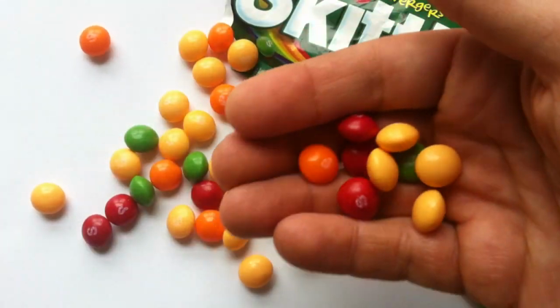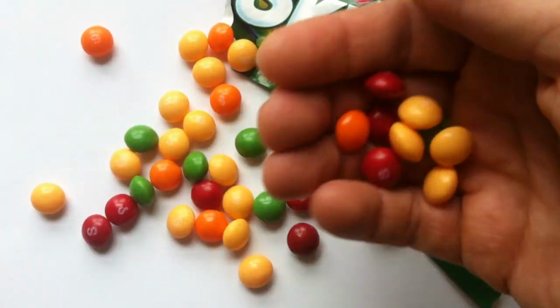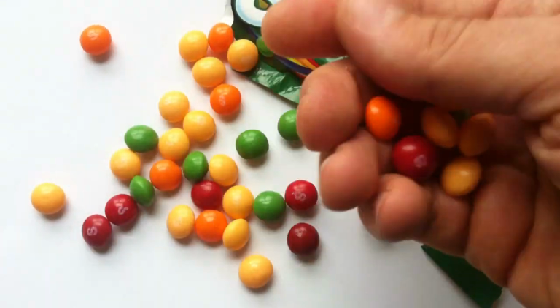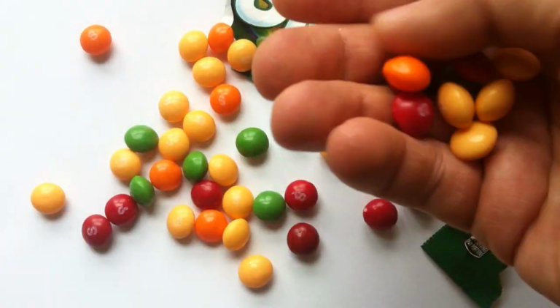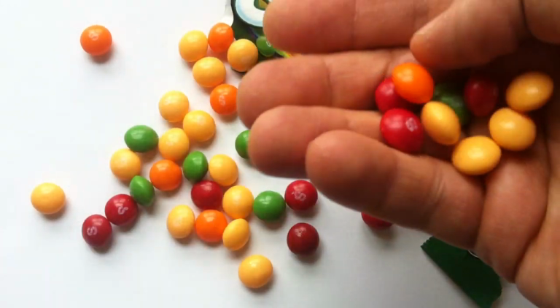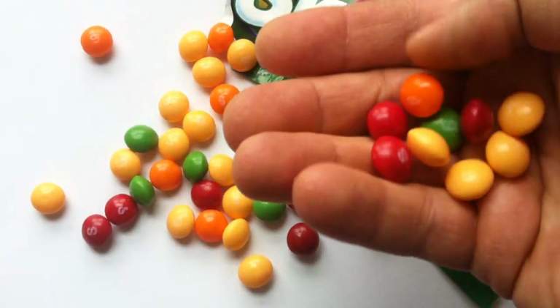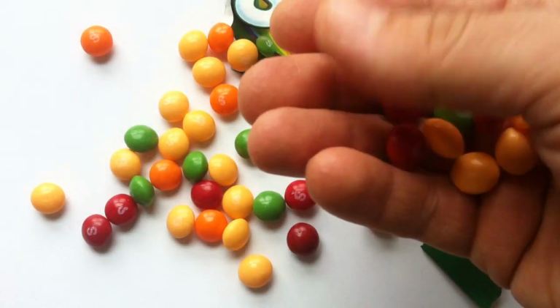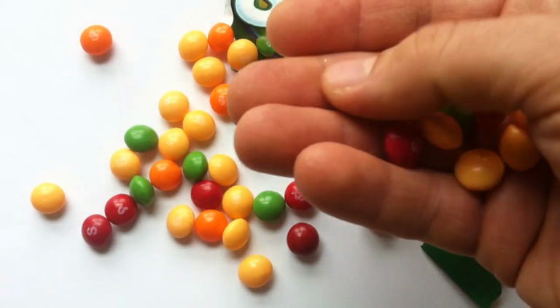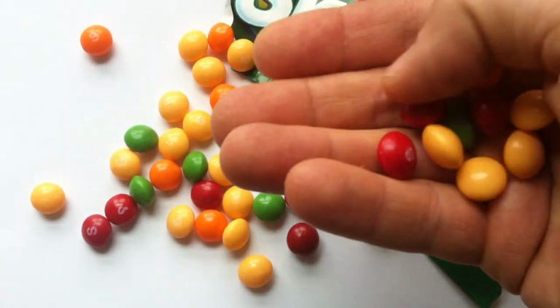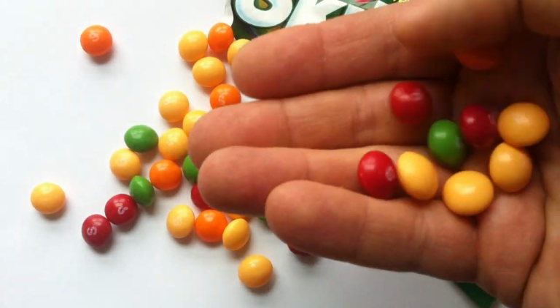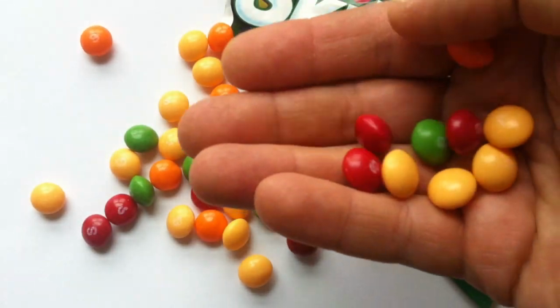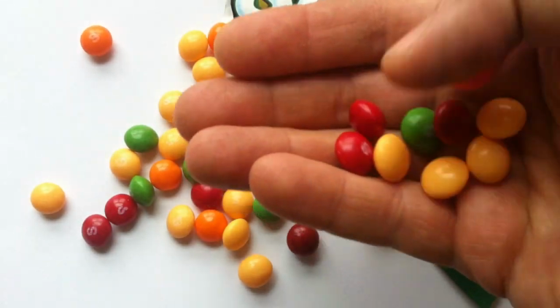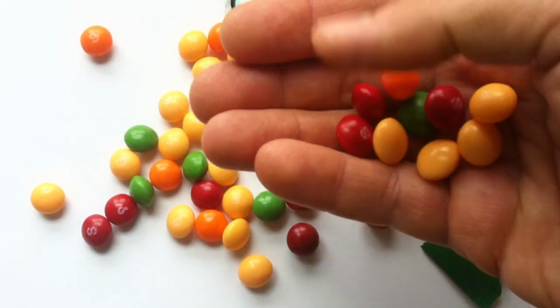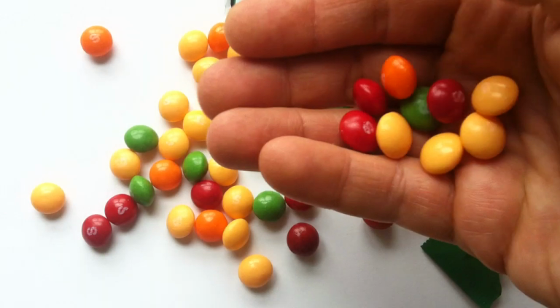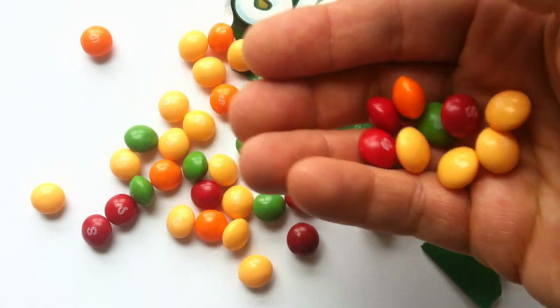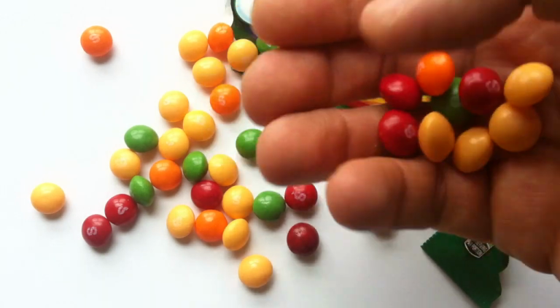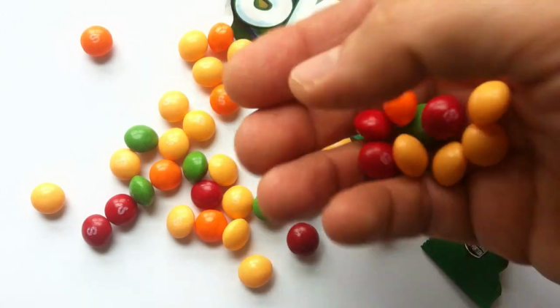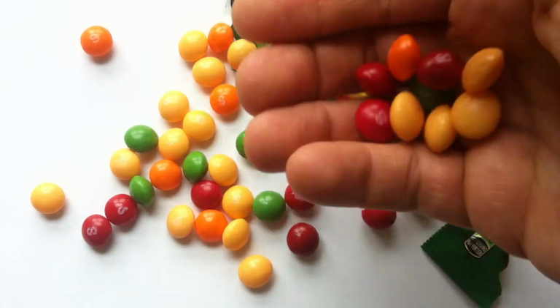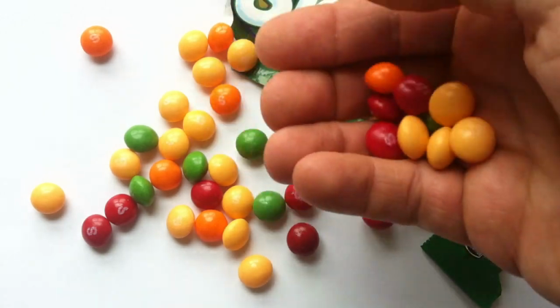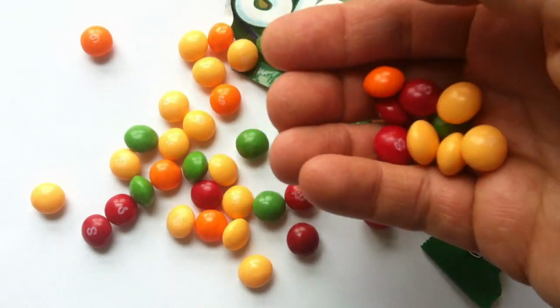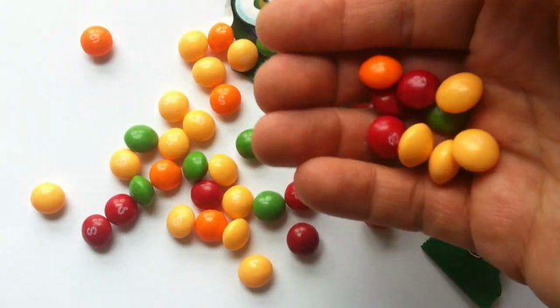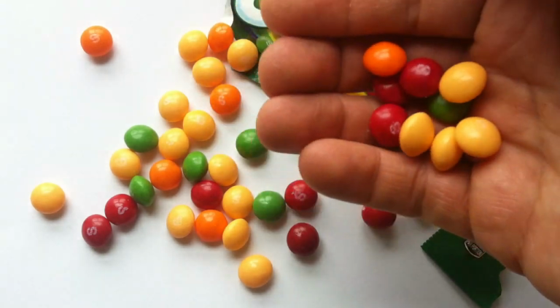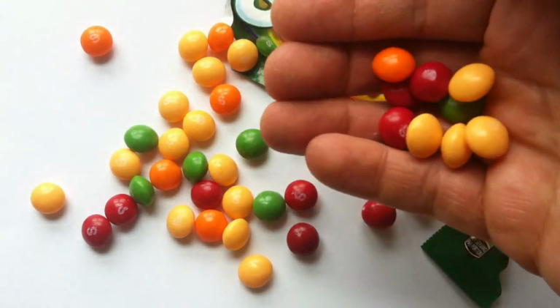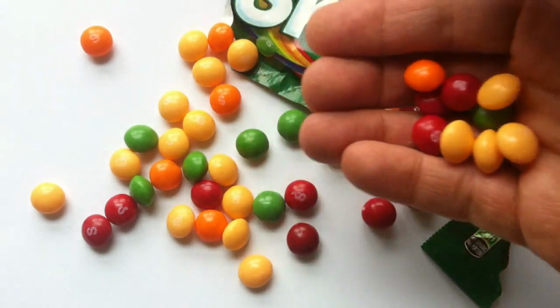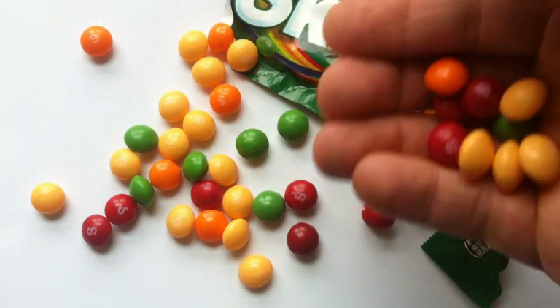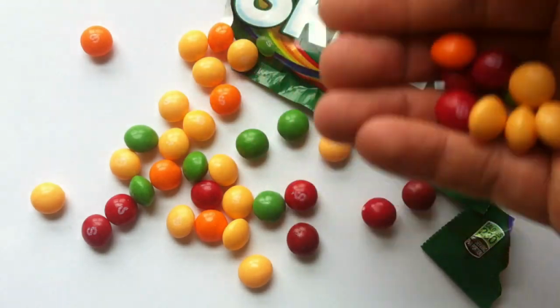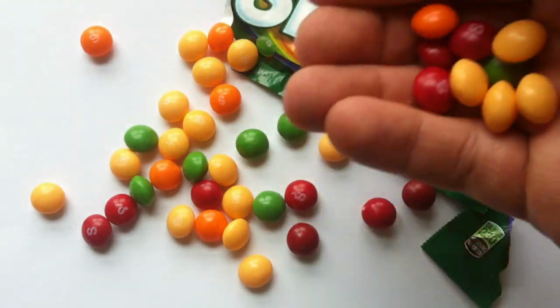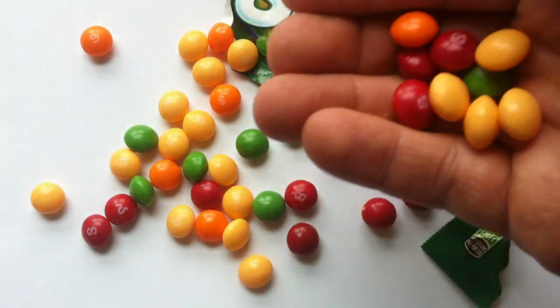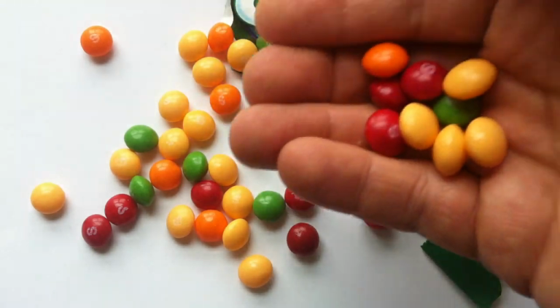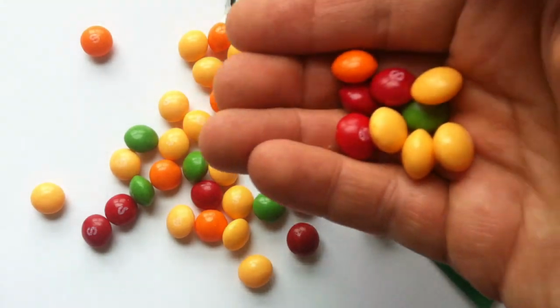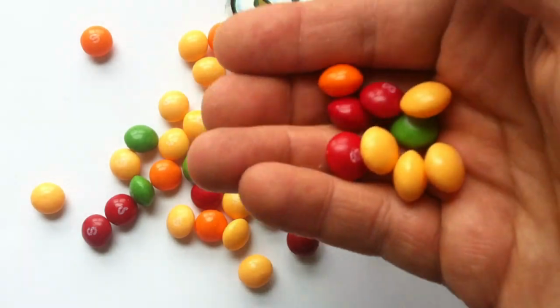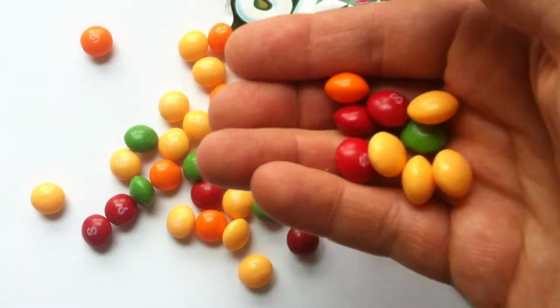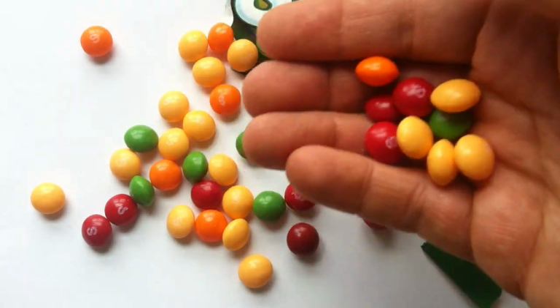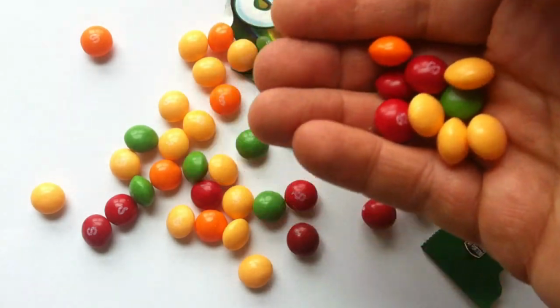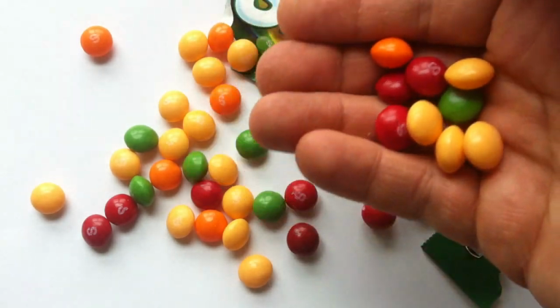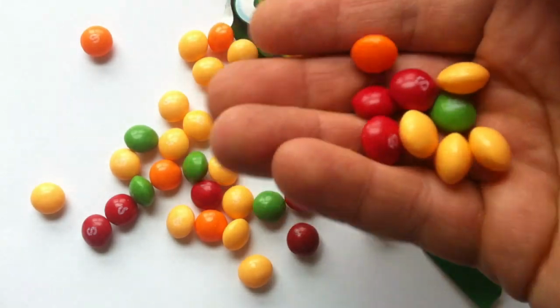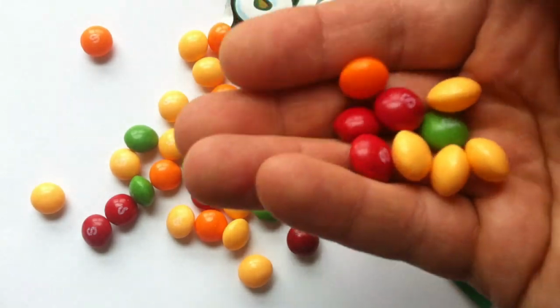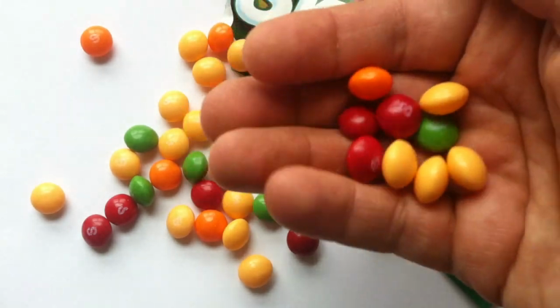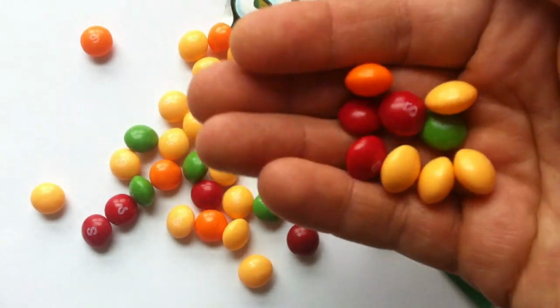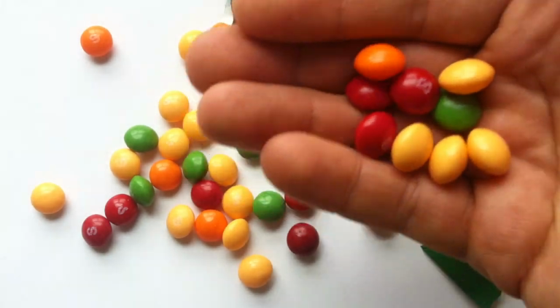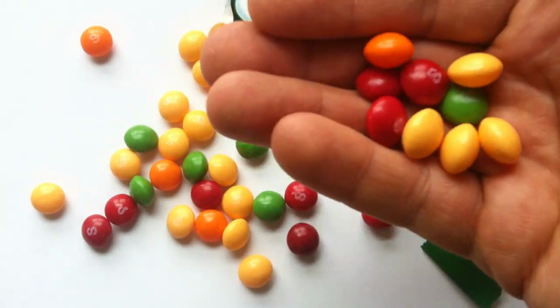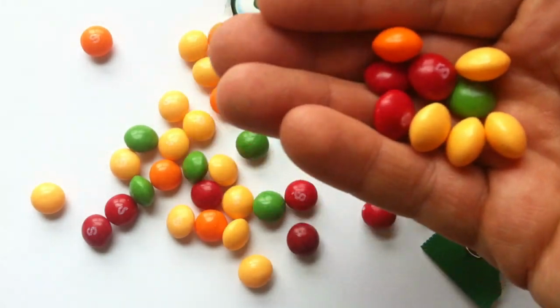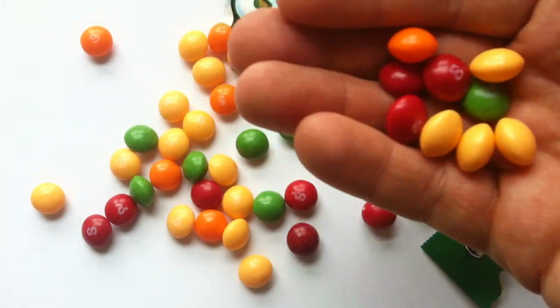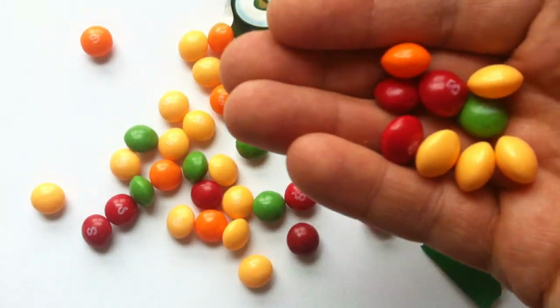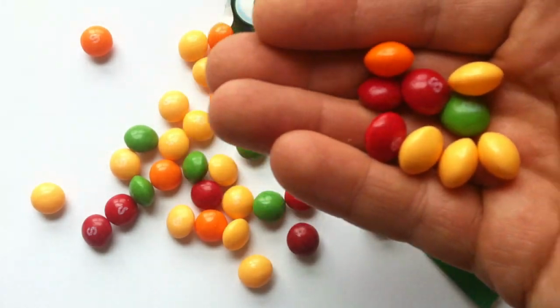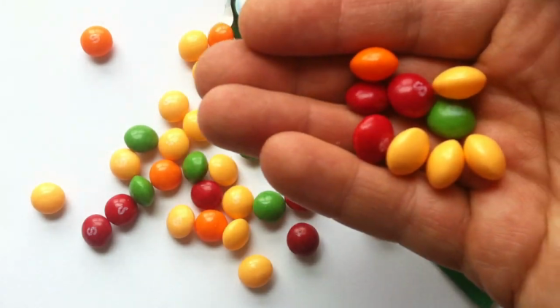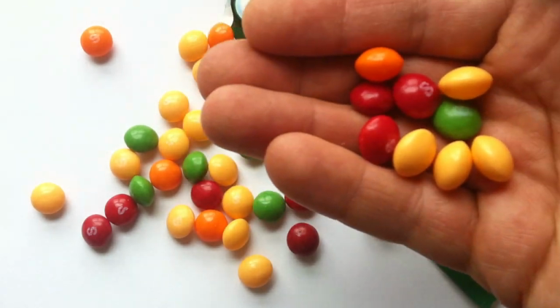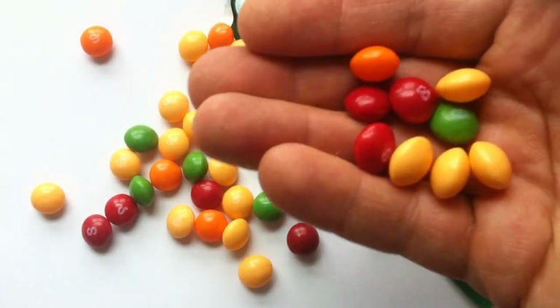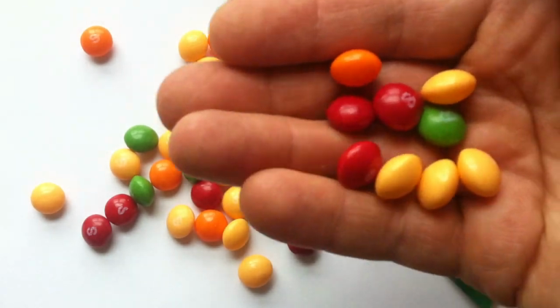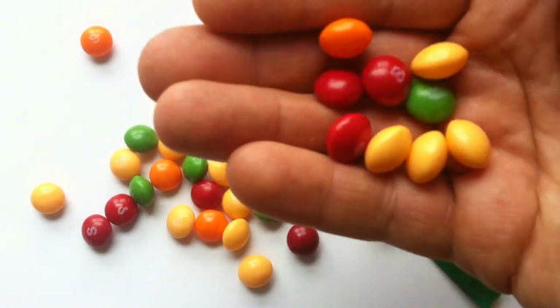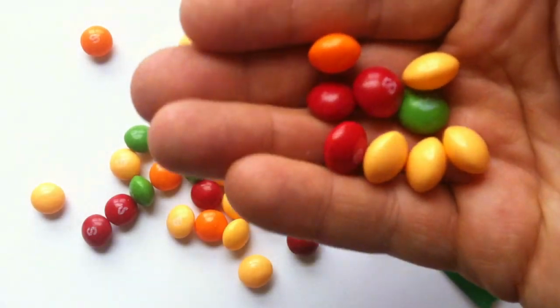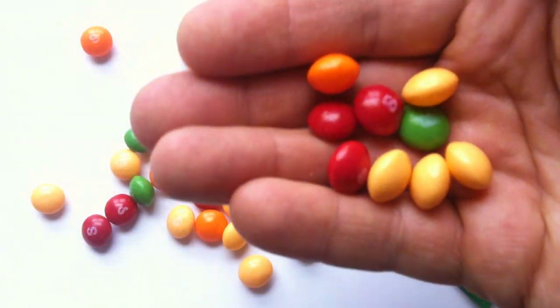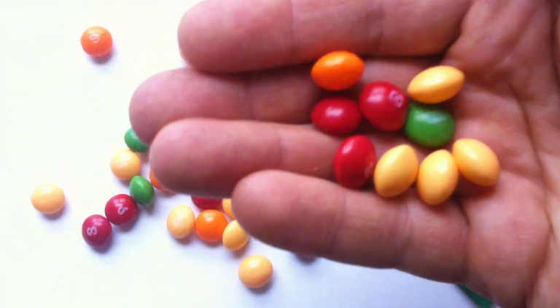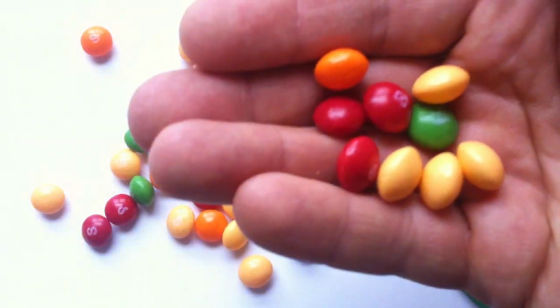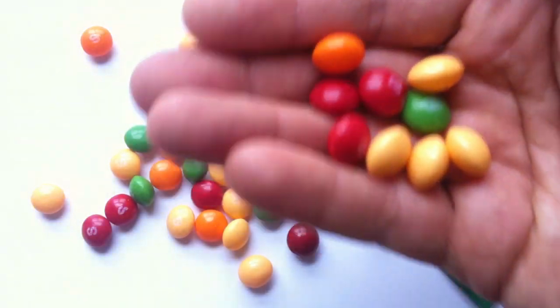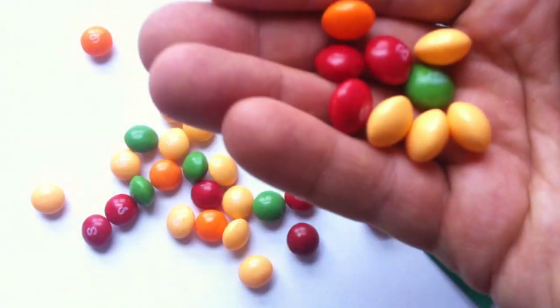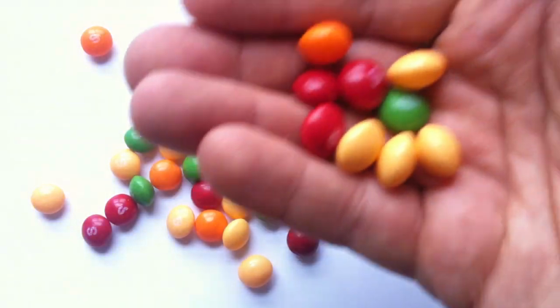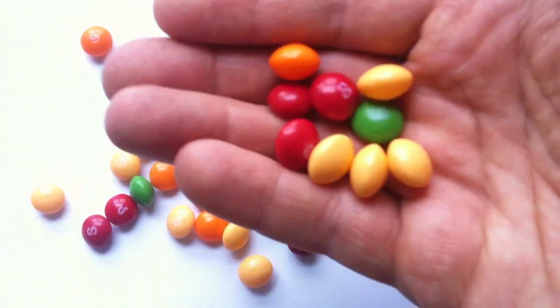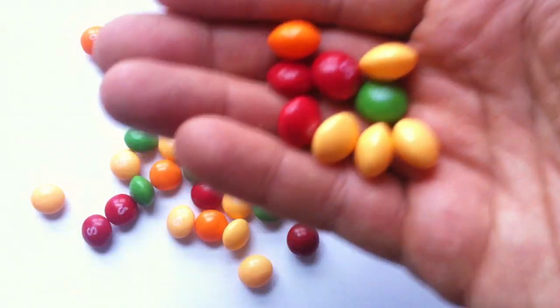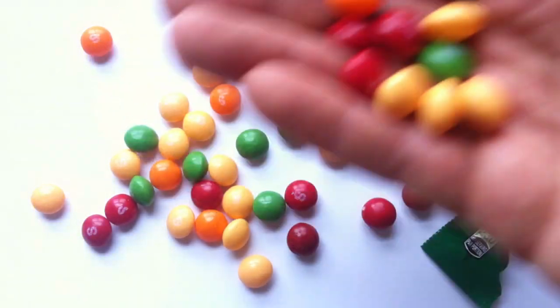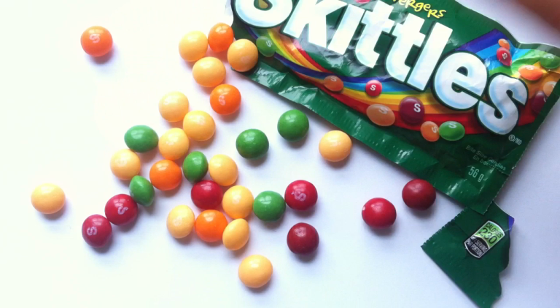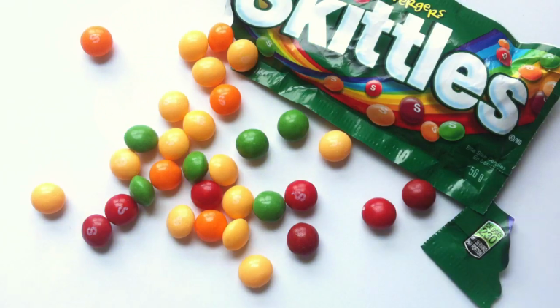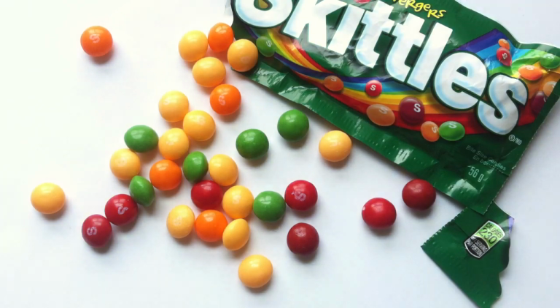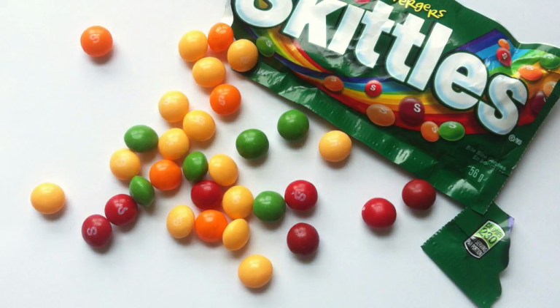If you were walking through an orchard, I don't know, it would be some kind of crazy orchard to have all these kinds of fruits at once. But yeah, why not?